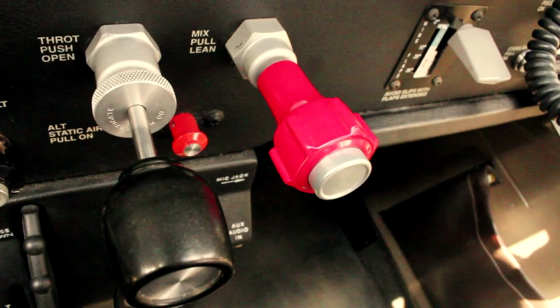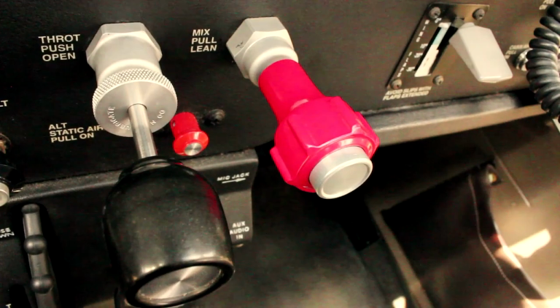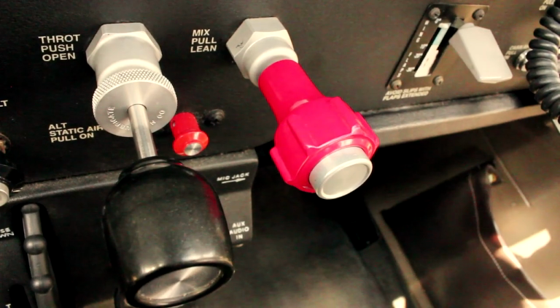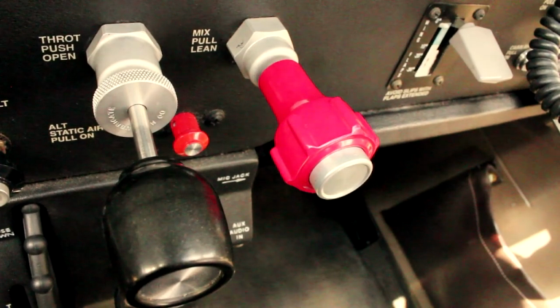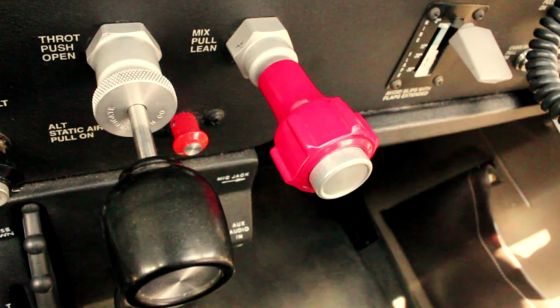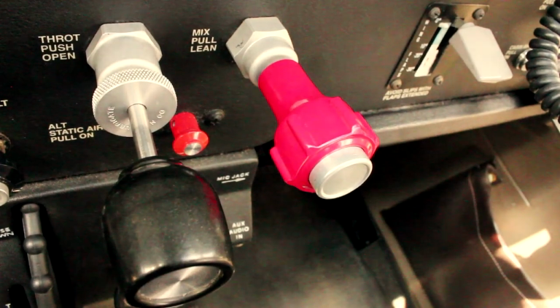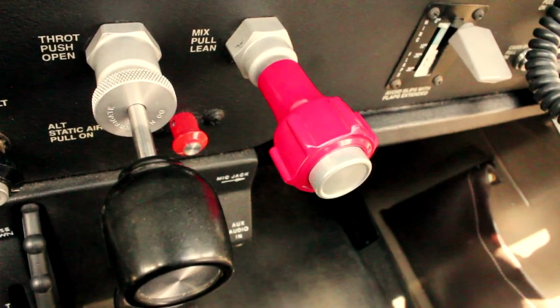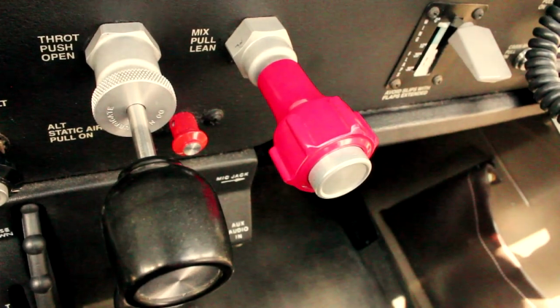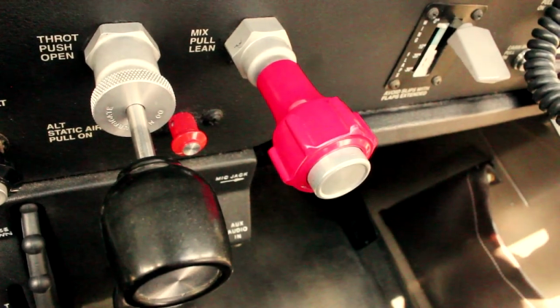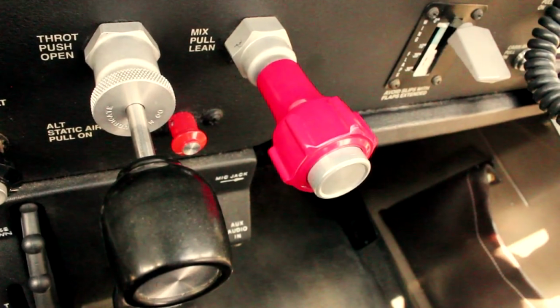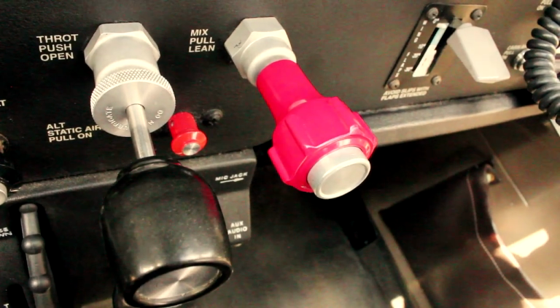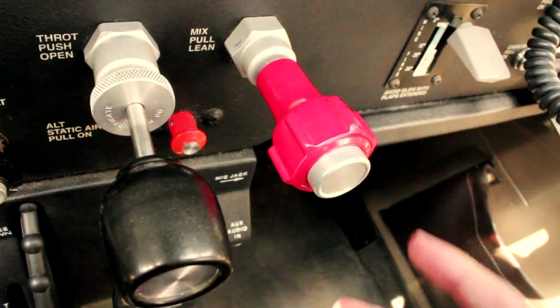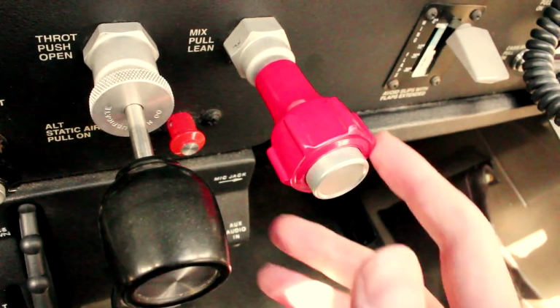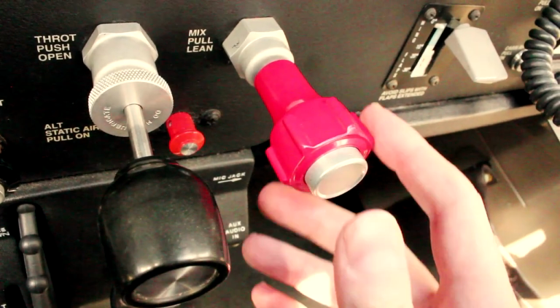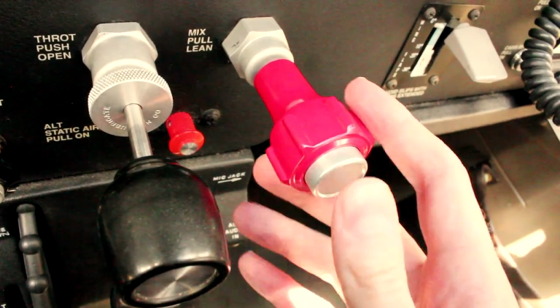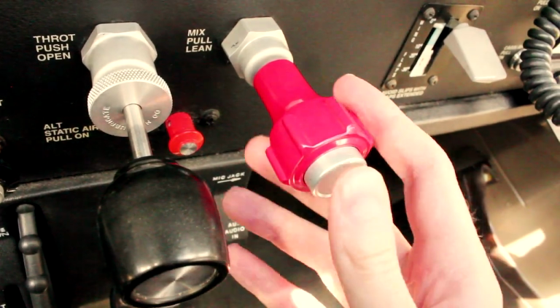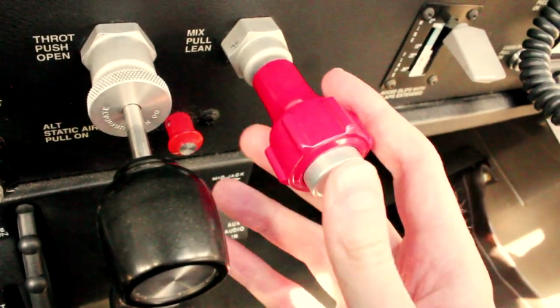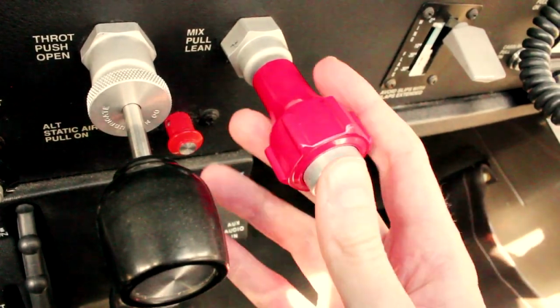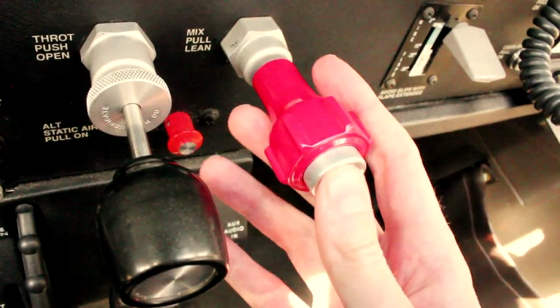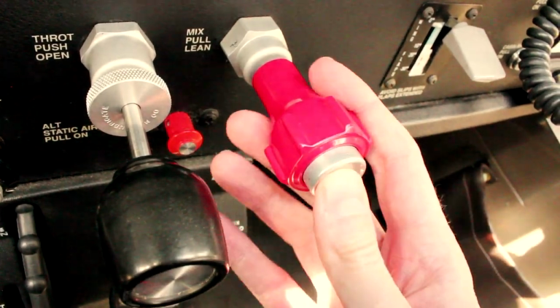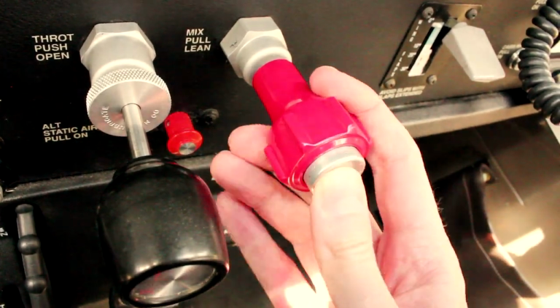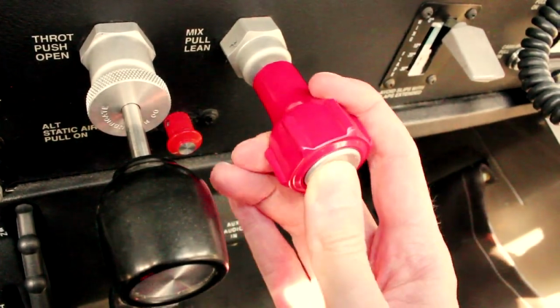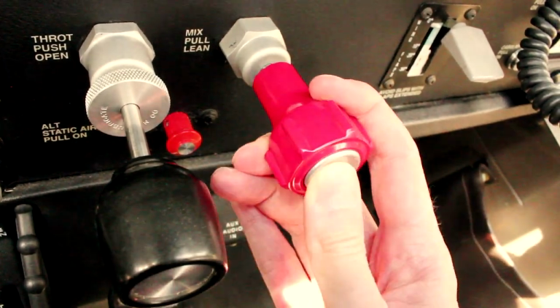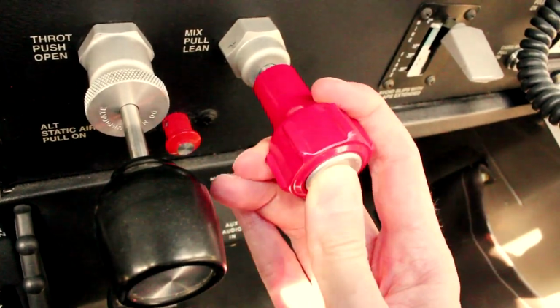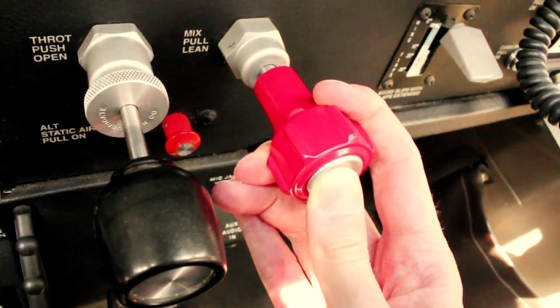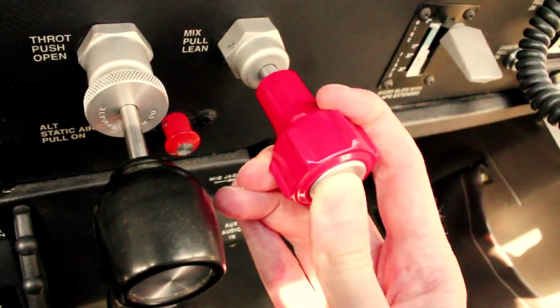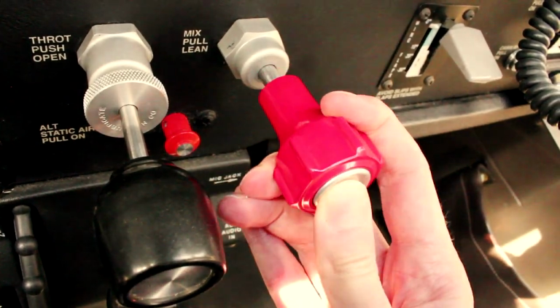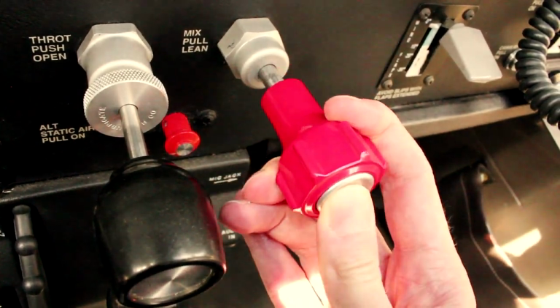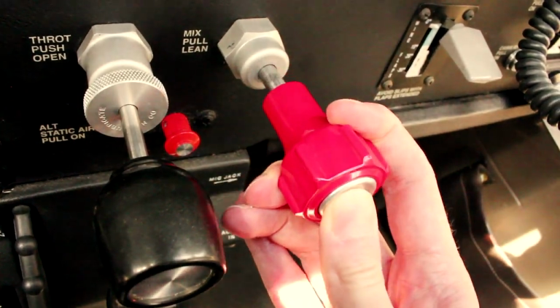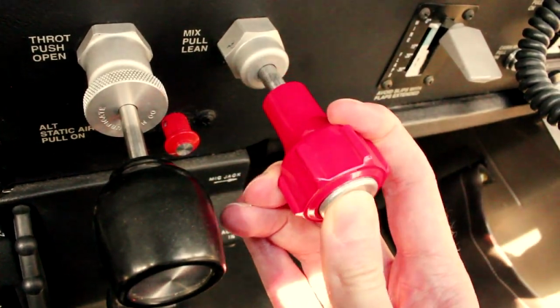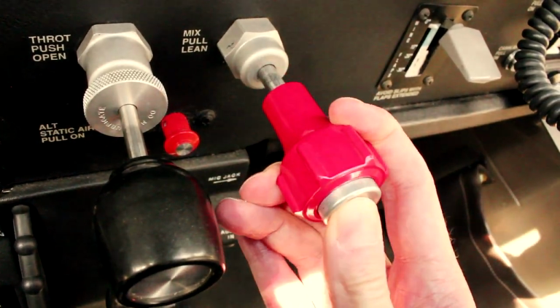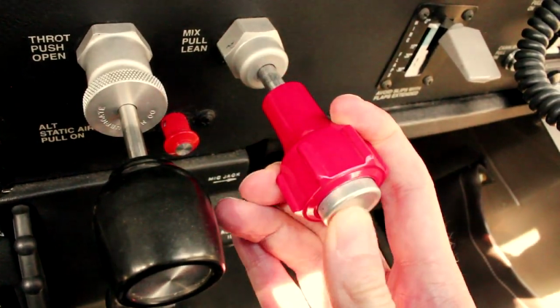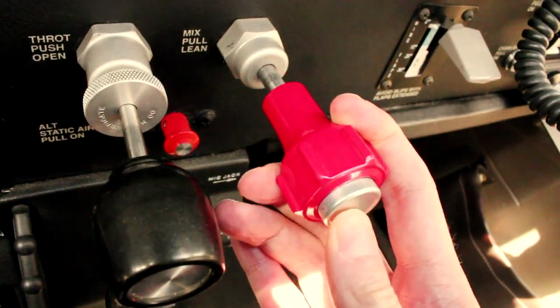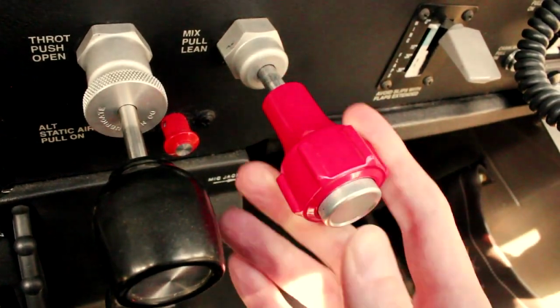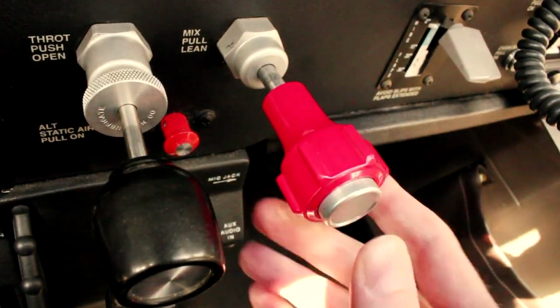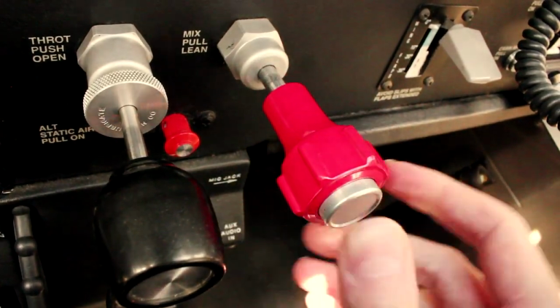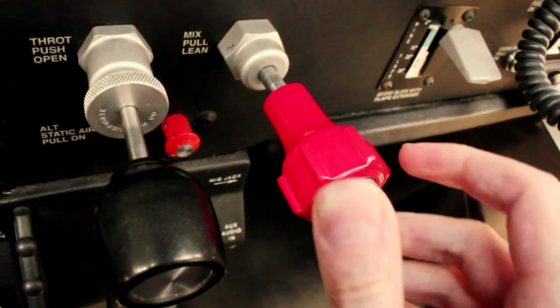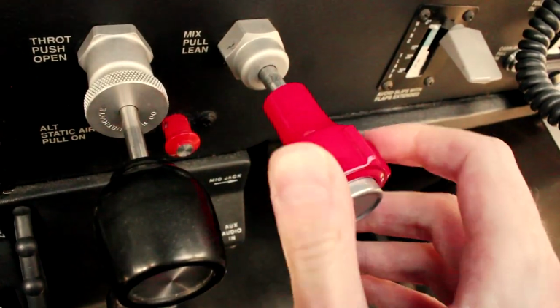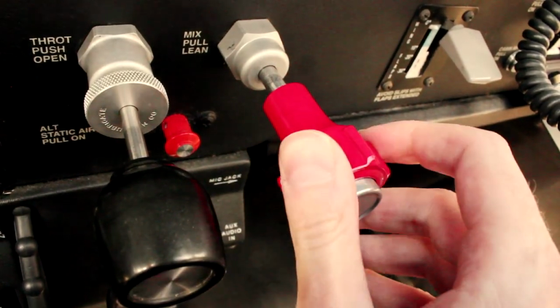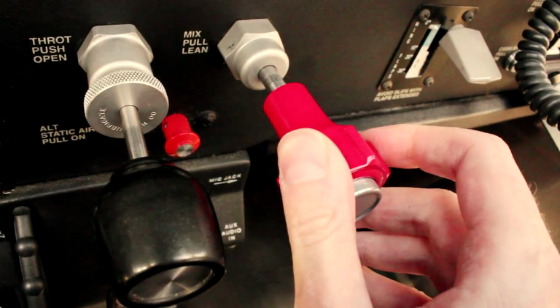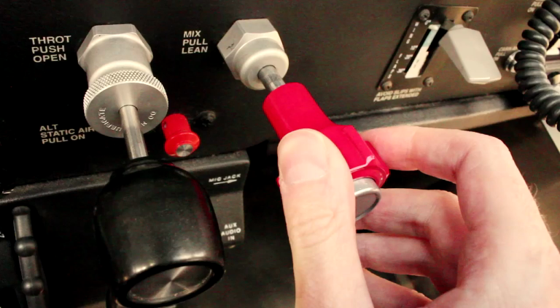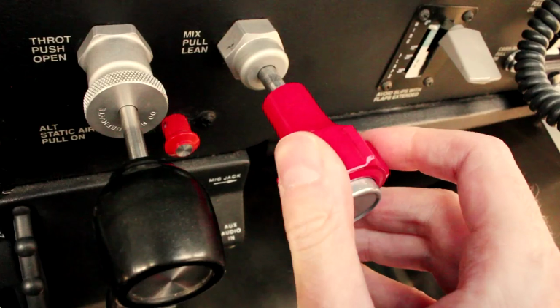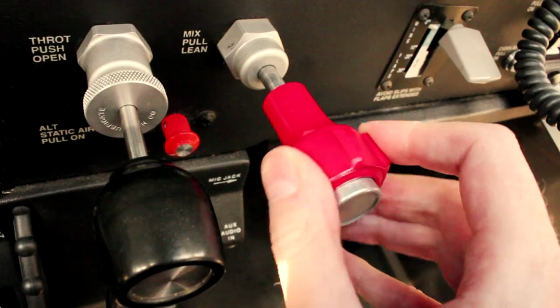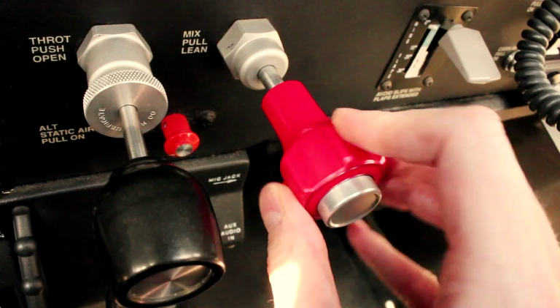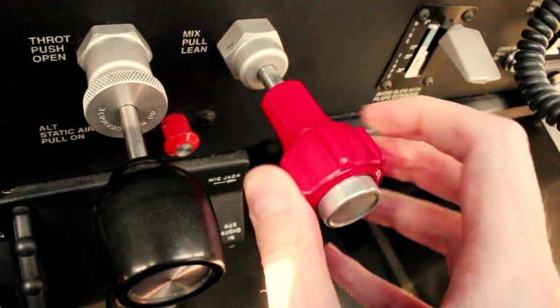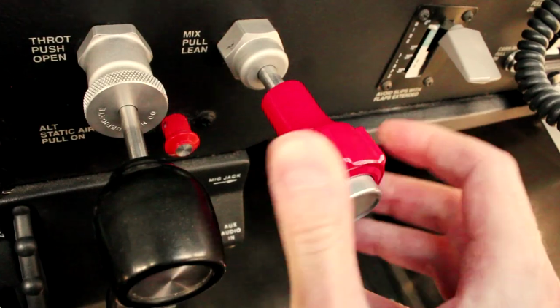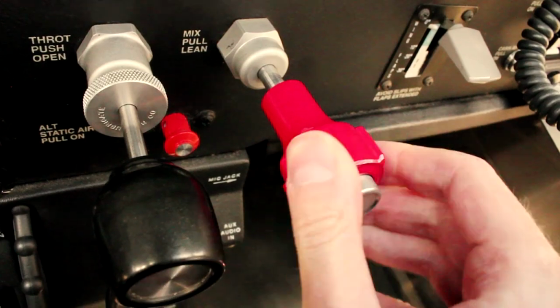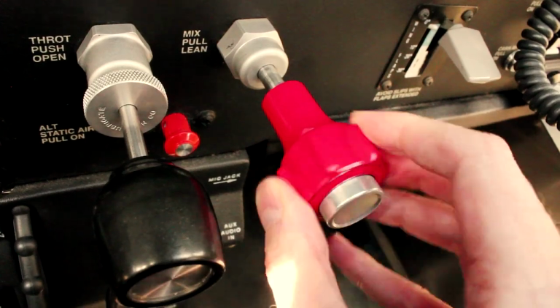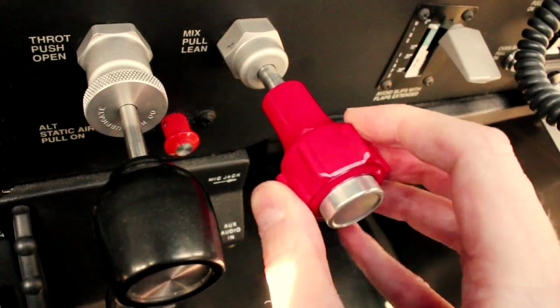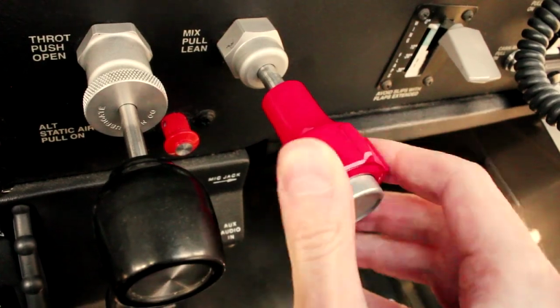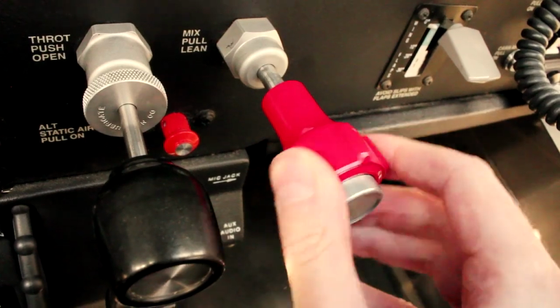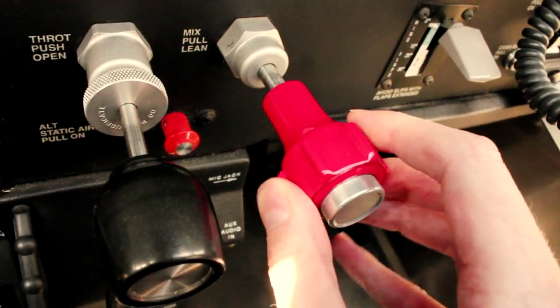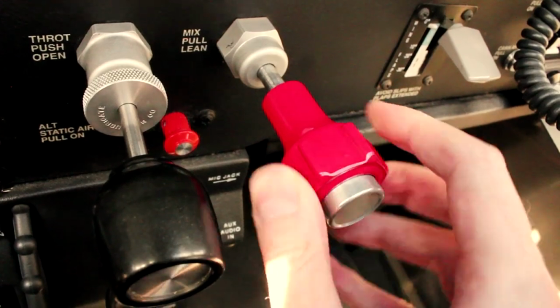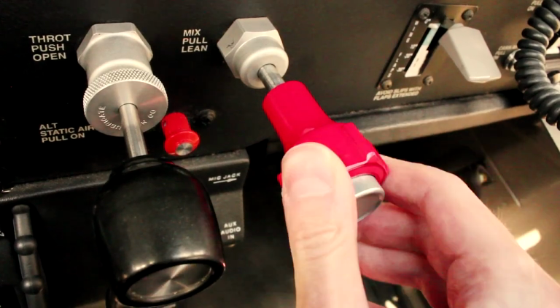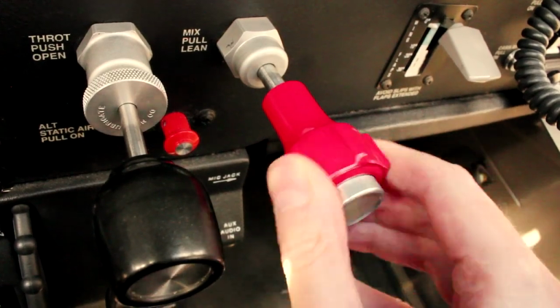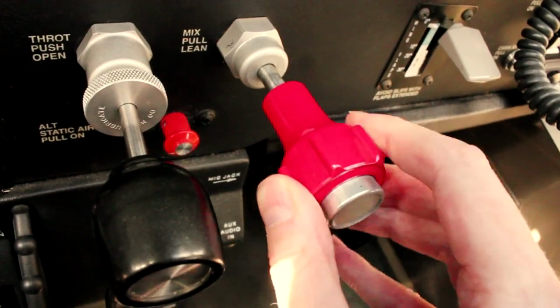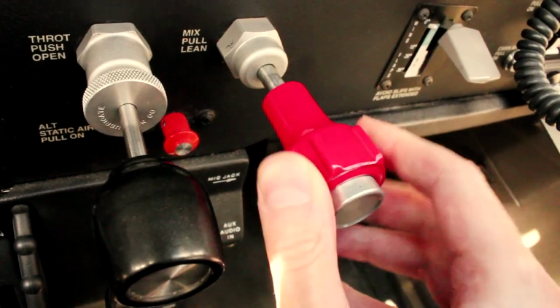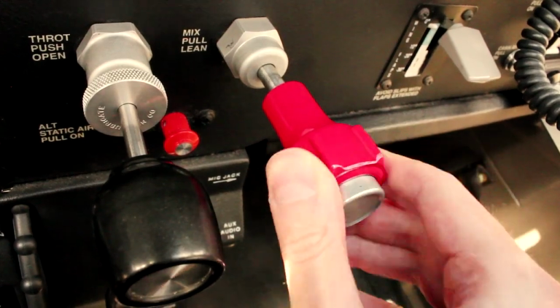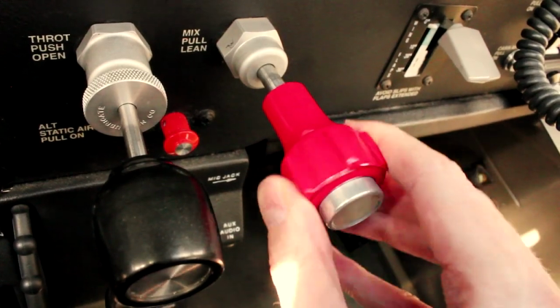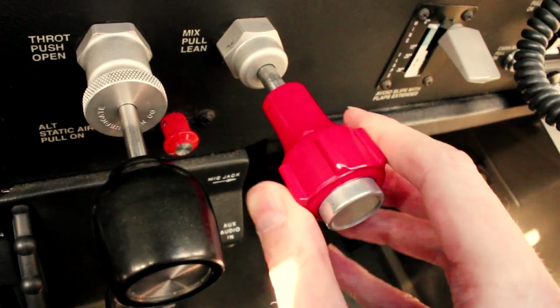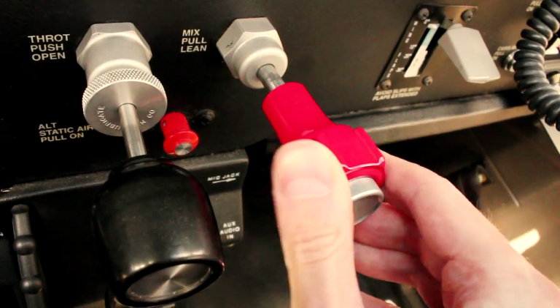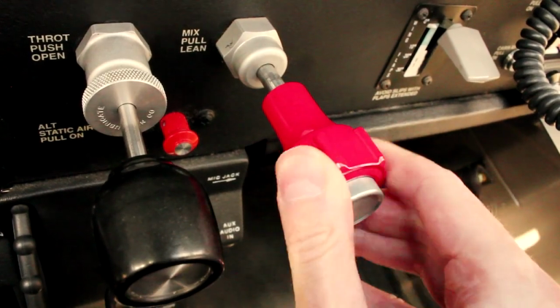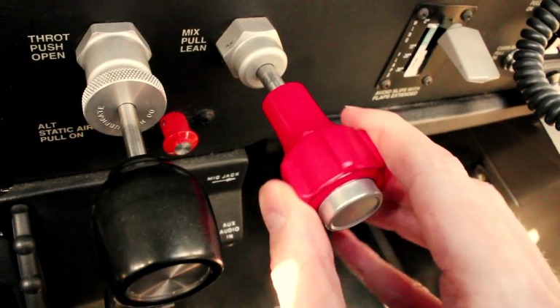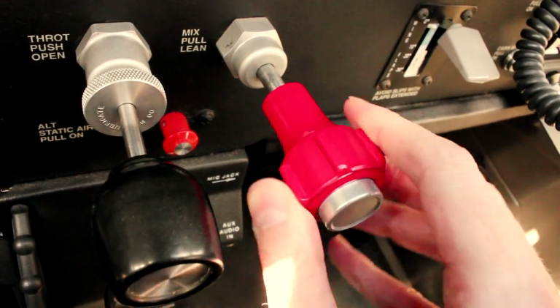The red knob — the one that turns off the engine. Student pilots are often afraid of it, and licensed pilots tend to forget about it.